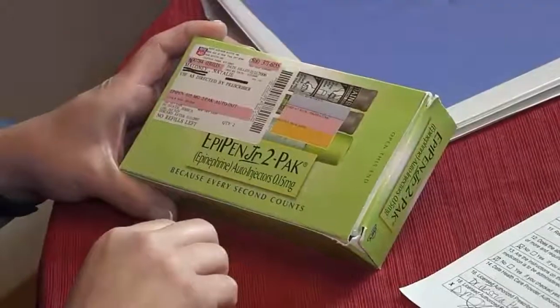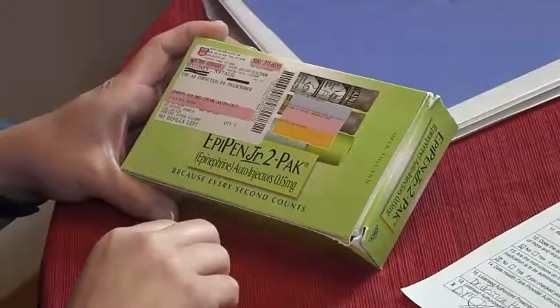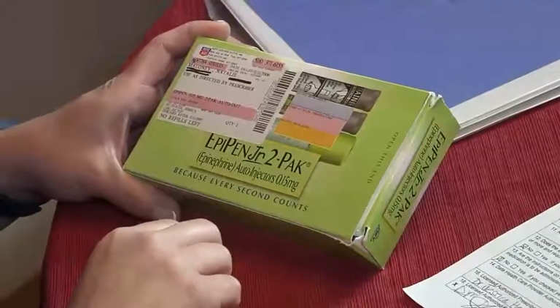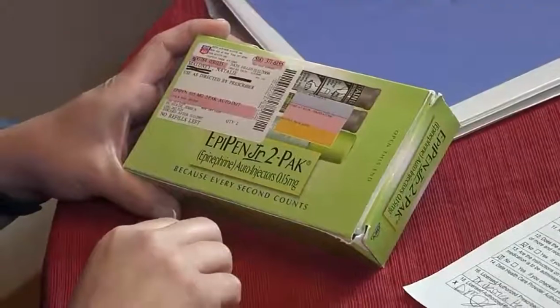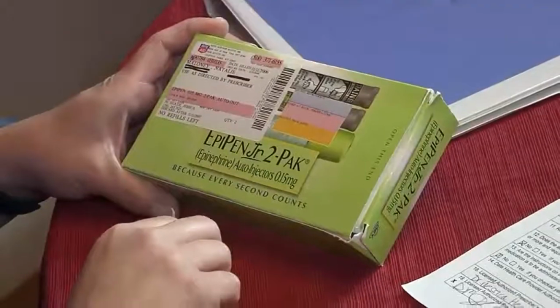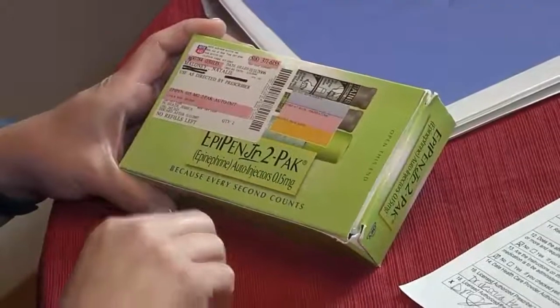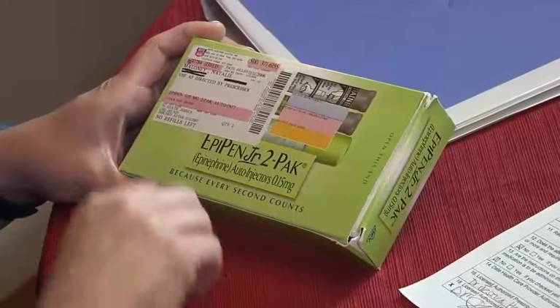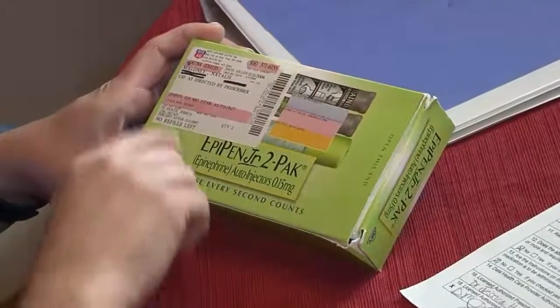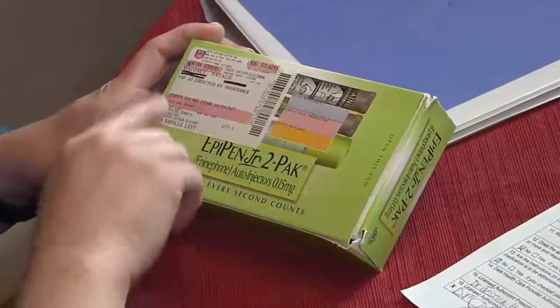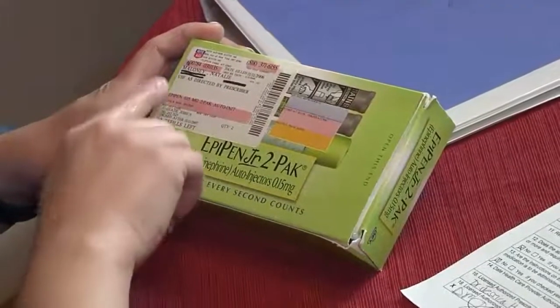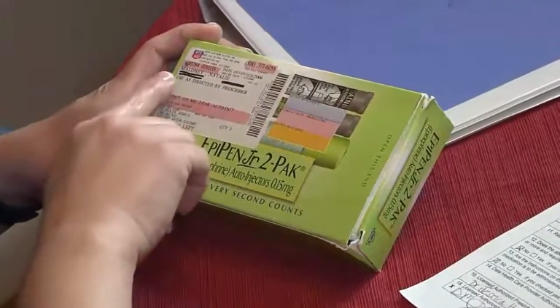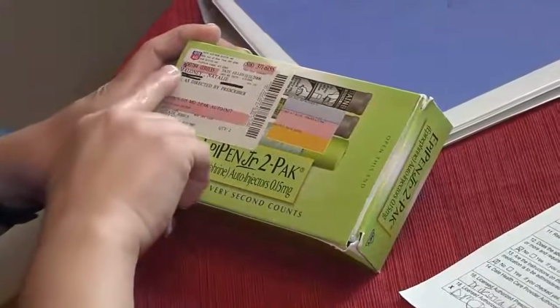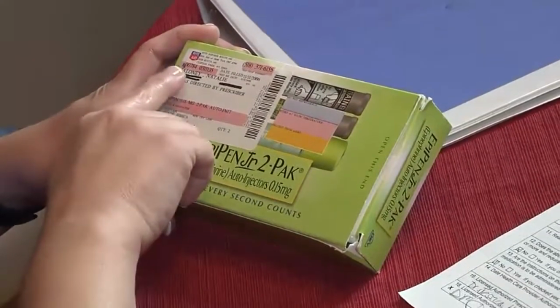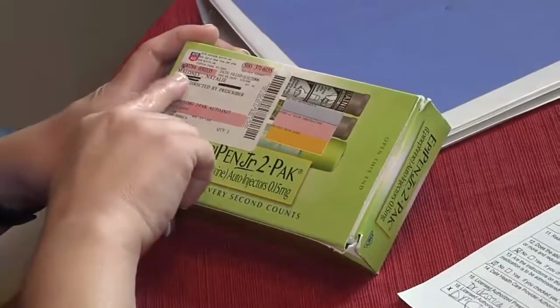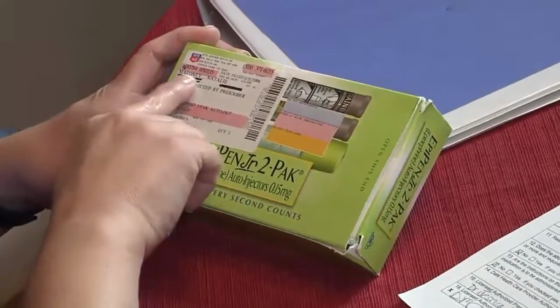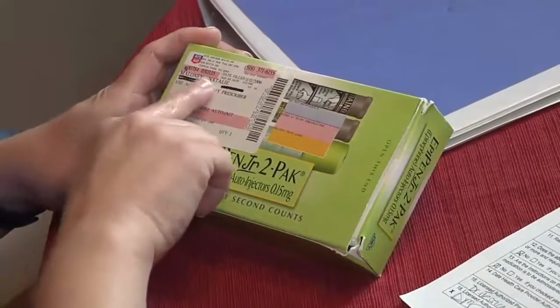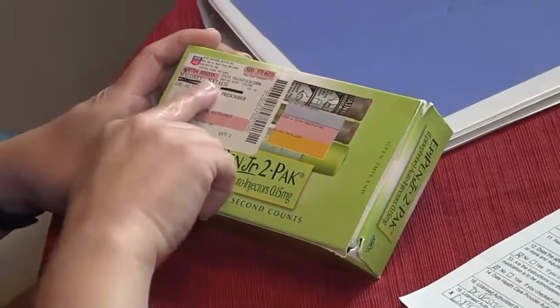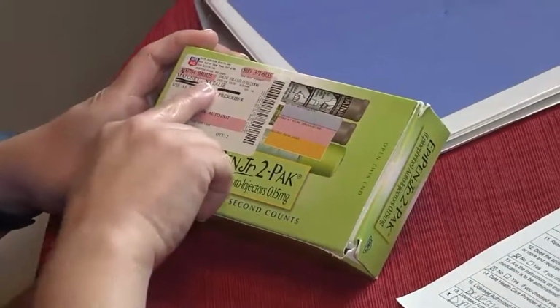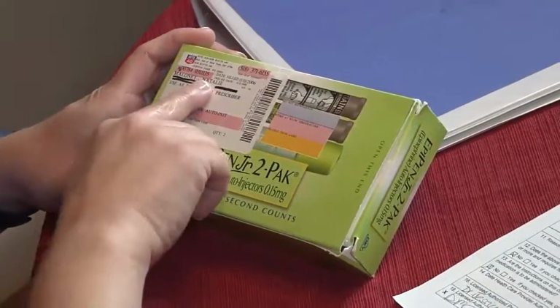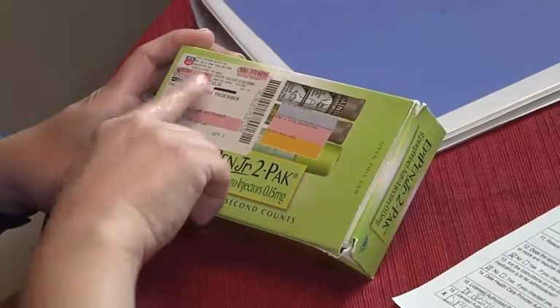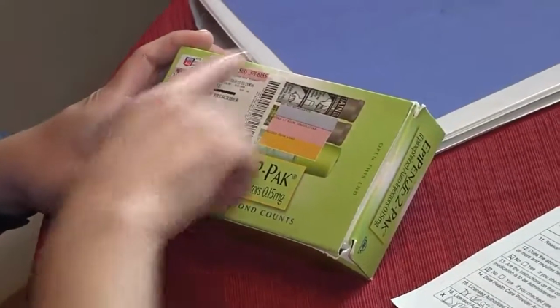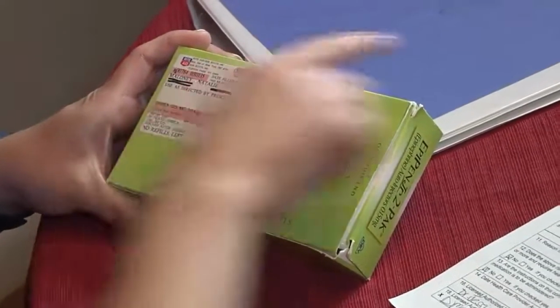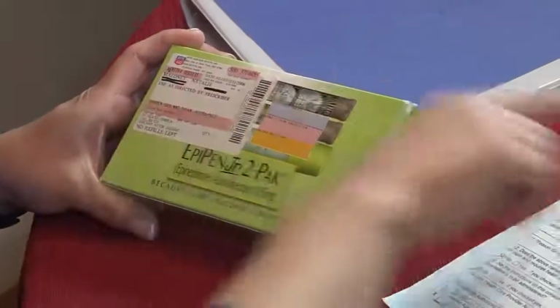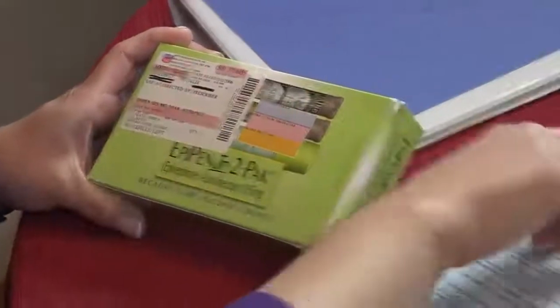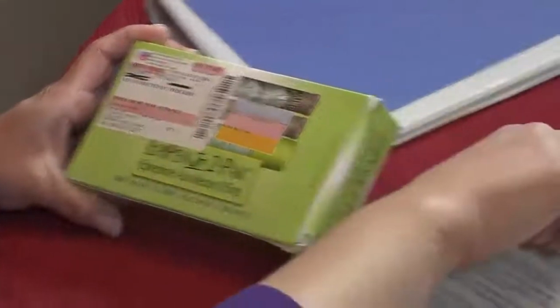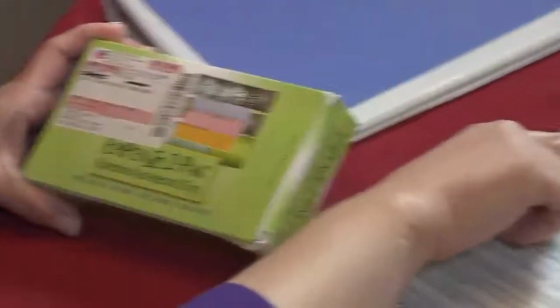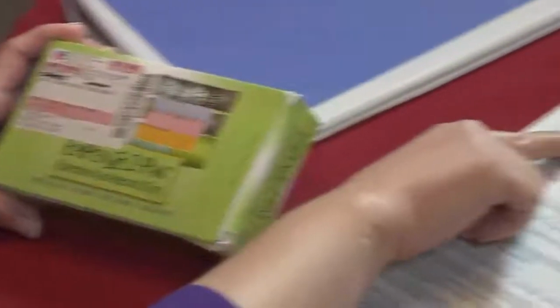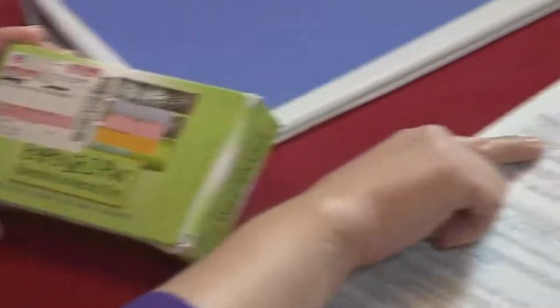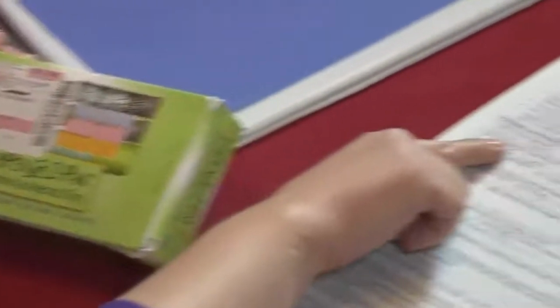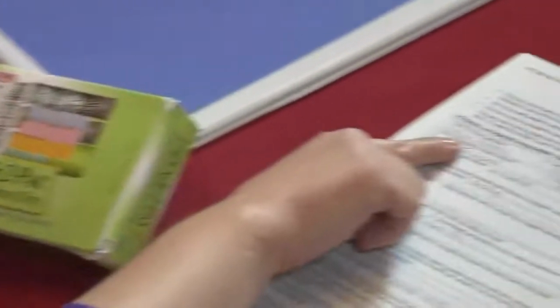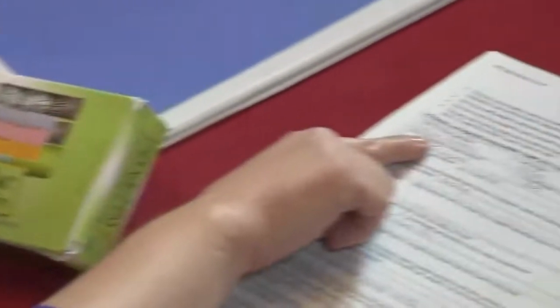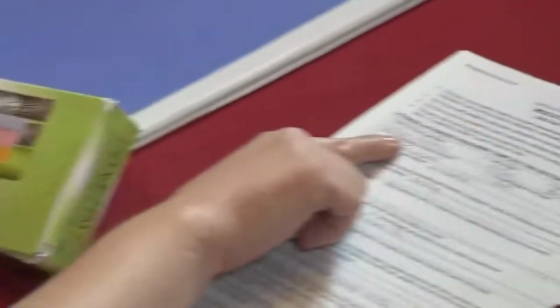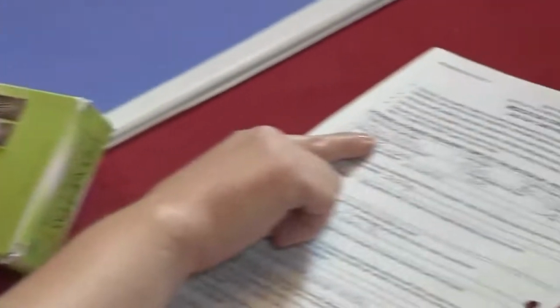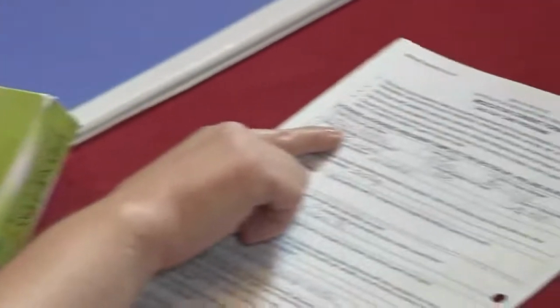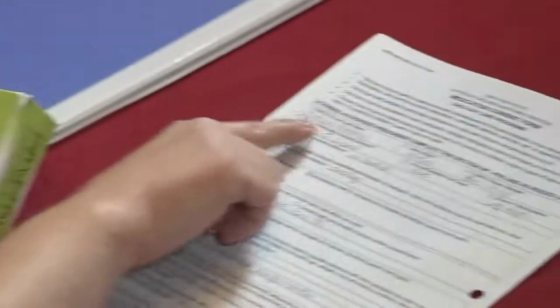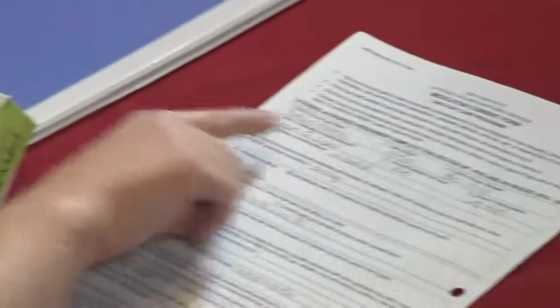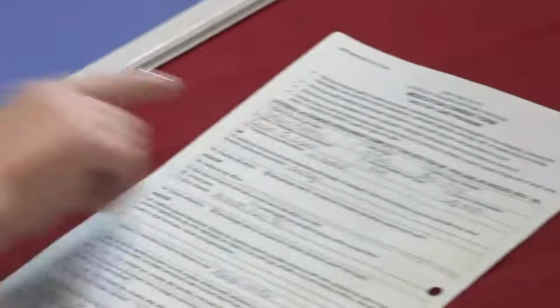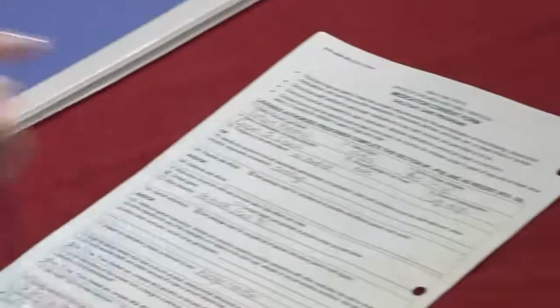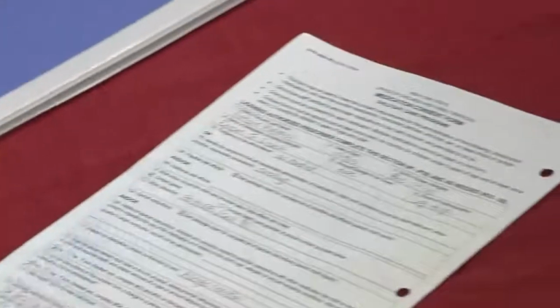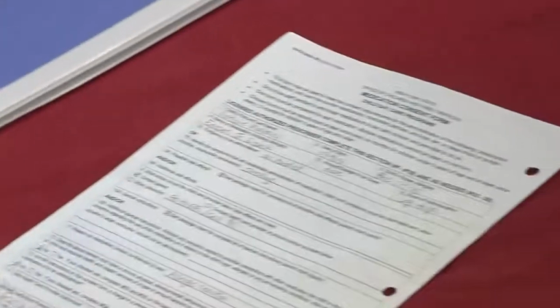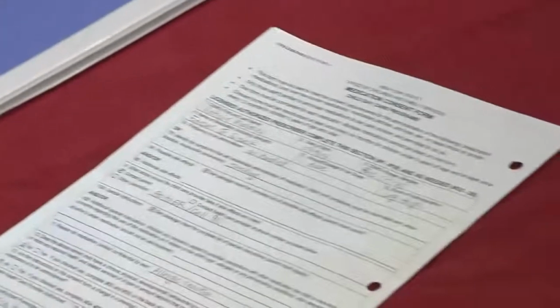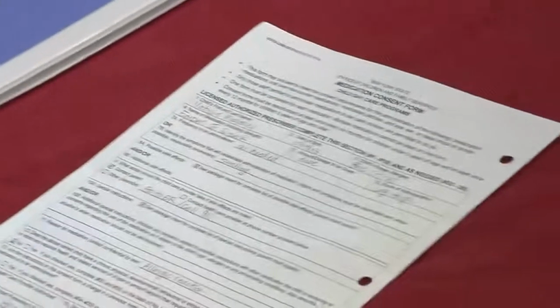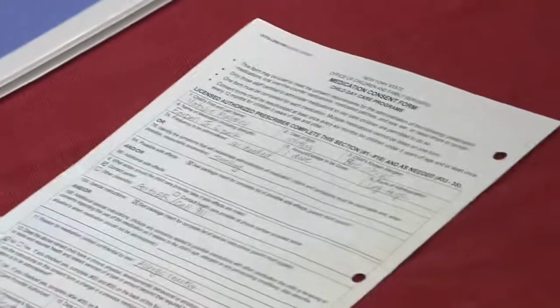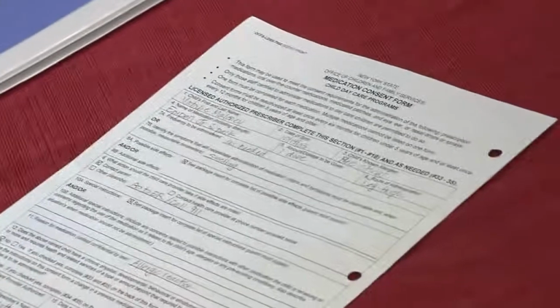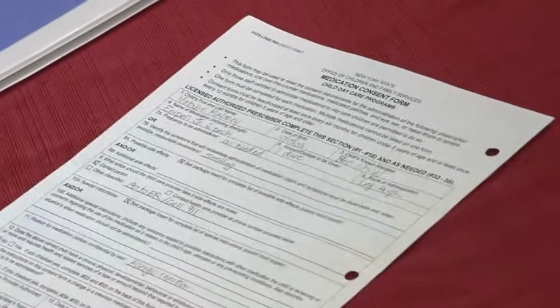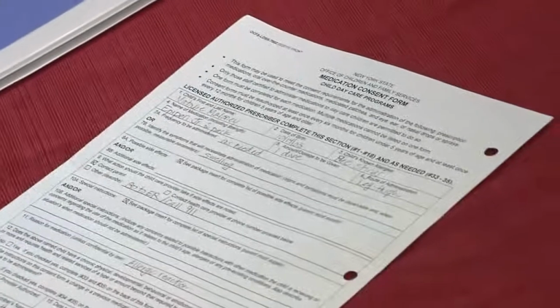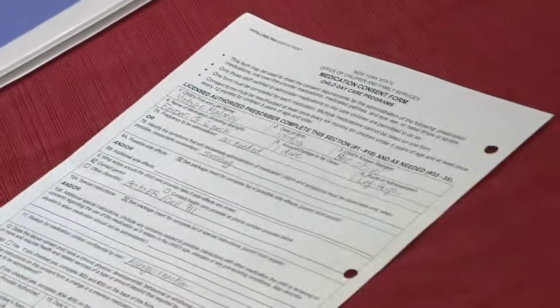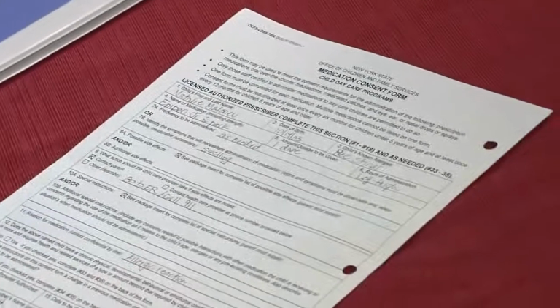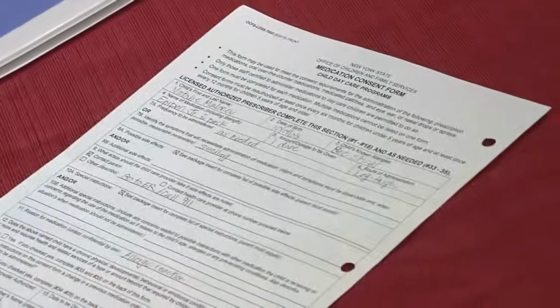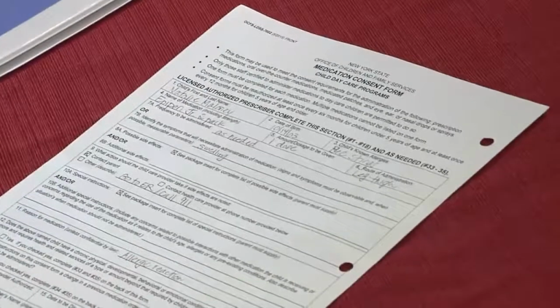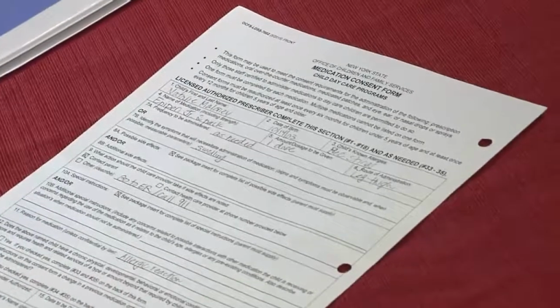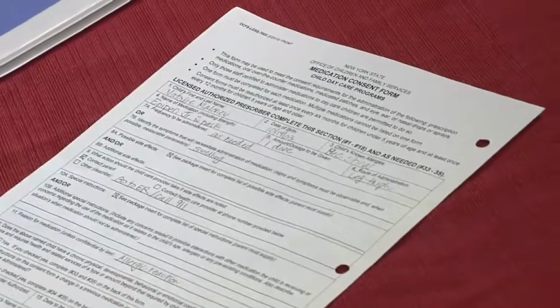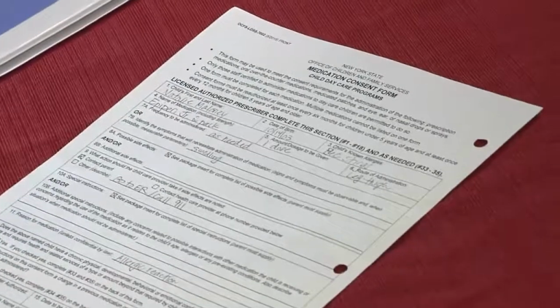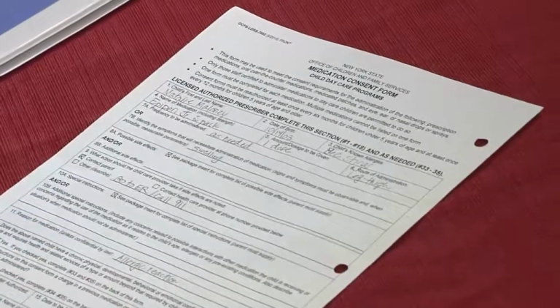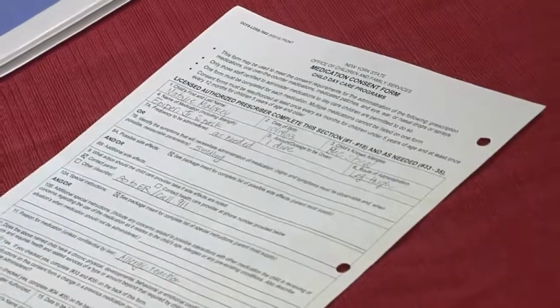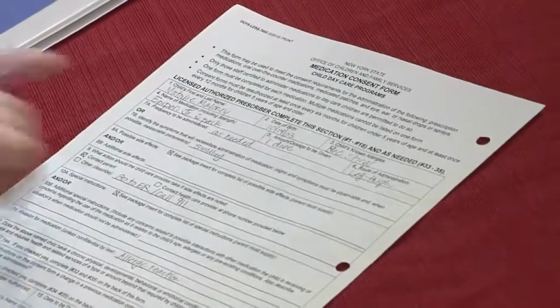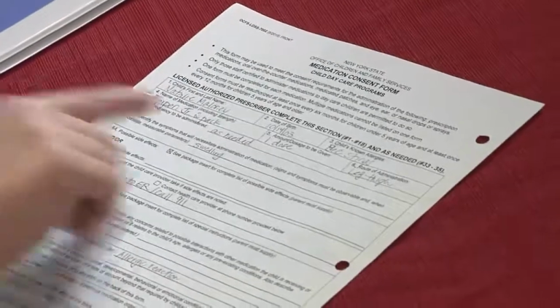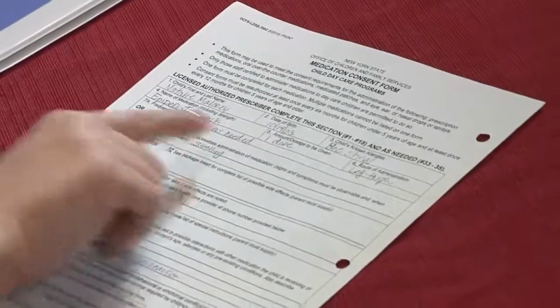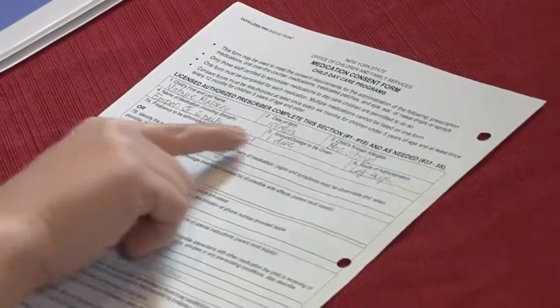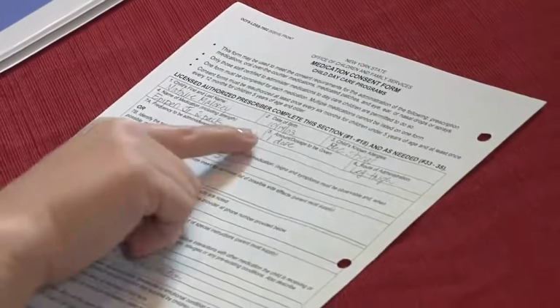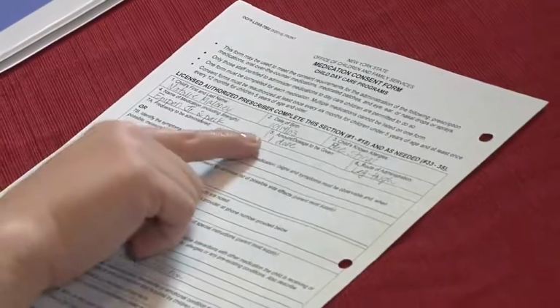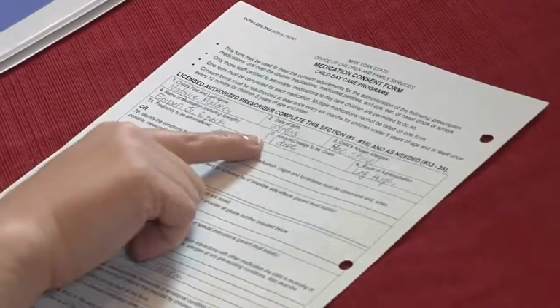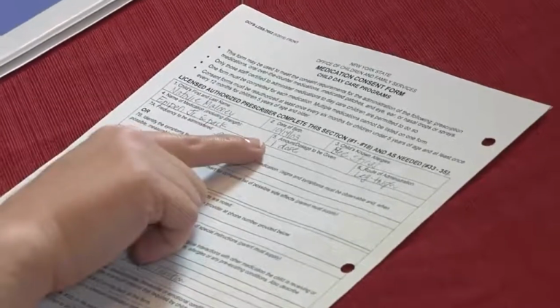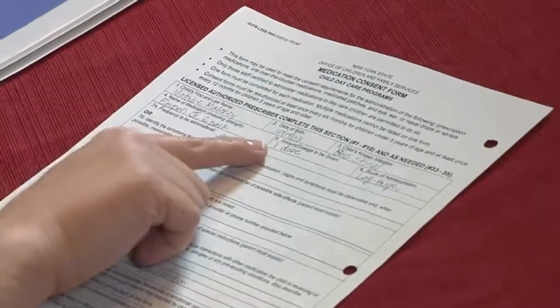In a family-based program, be sure to double-check the child's name on the medication label to be sure you have the correct sibling.